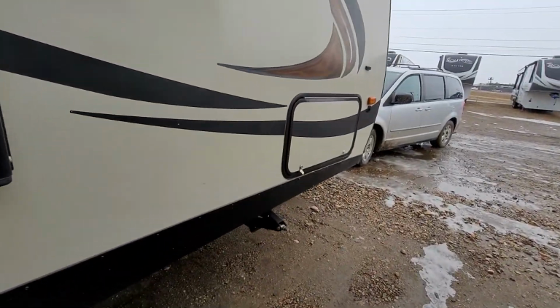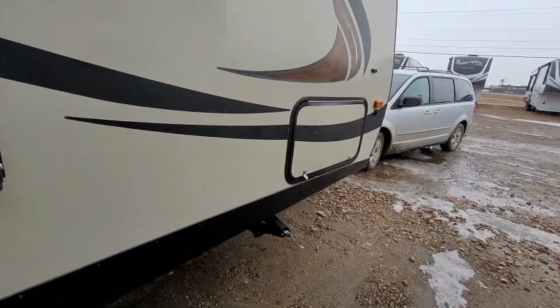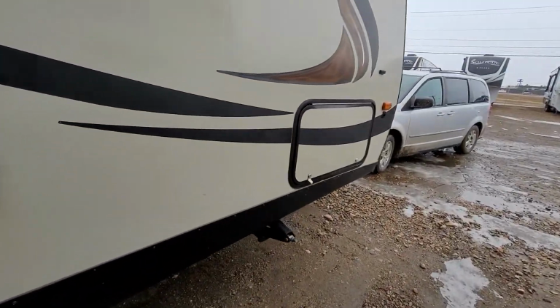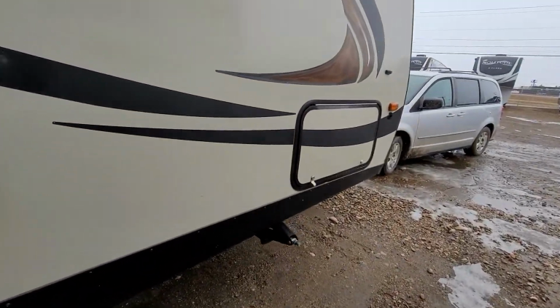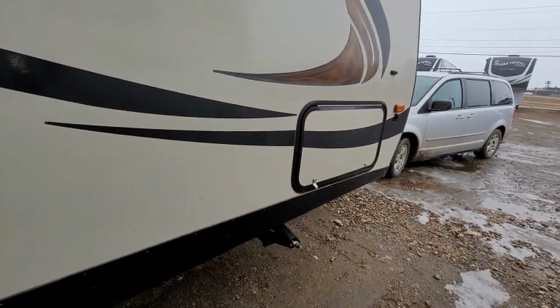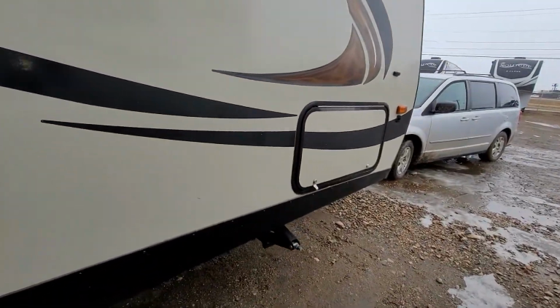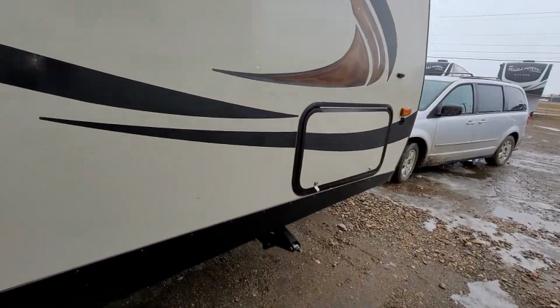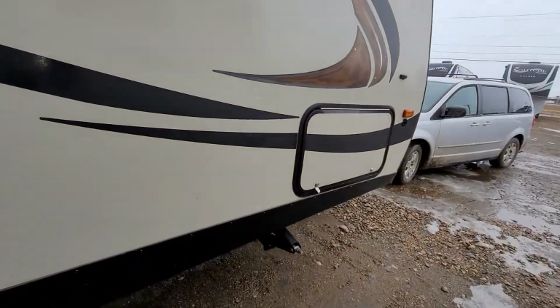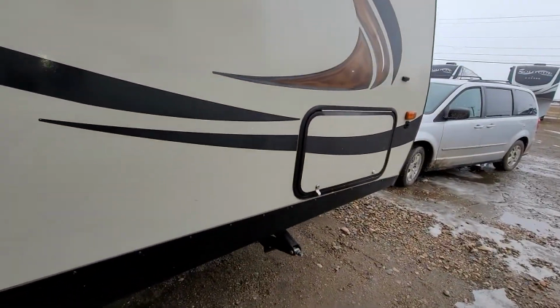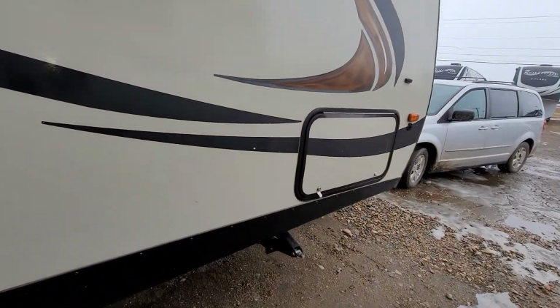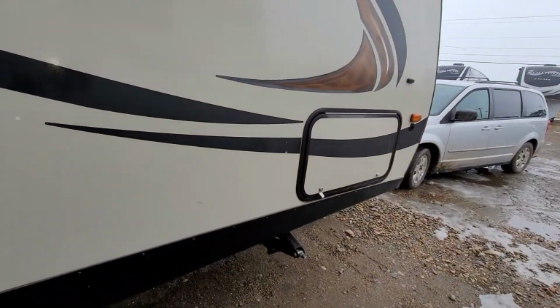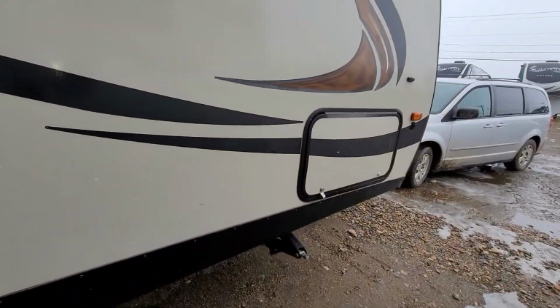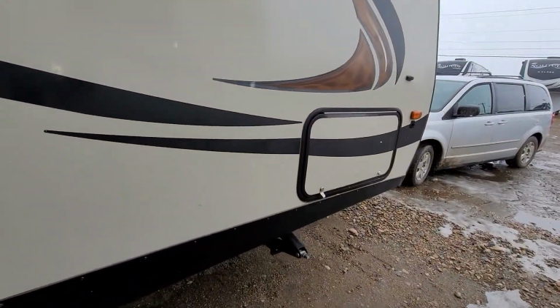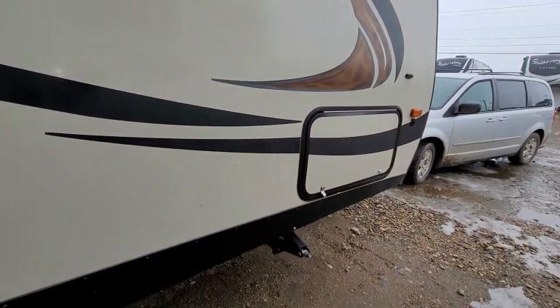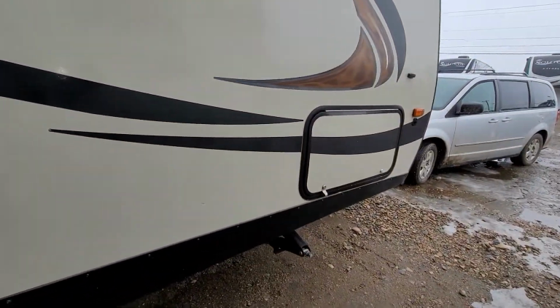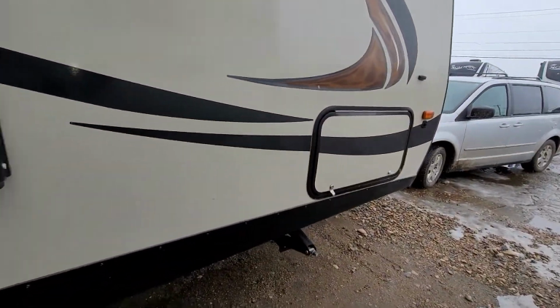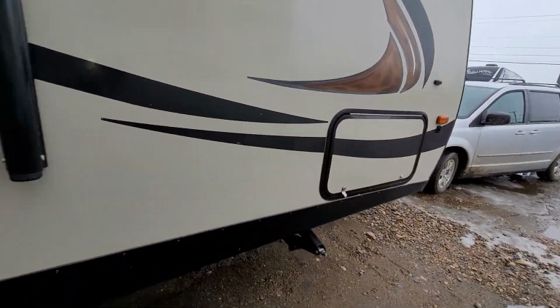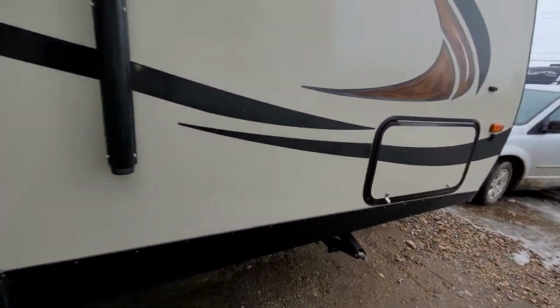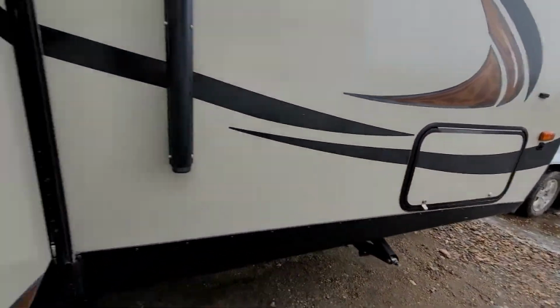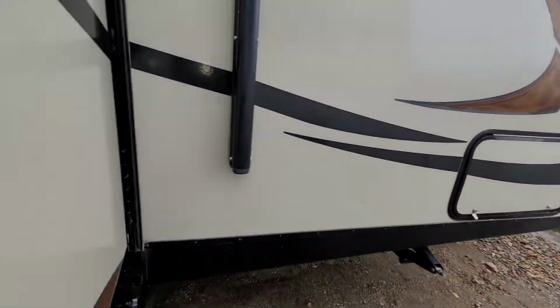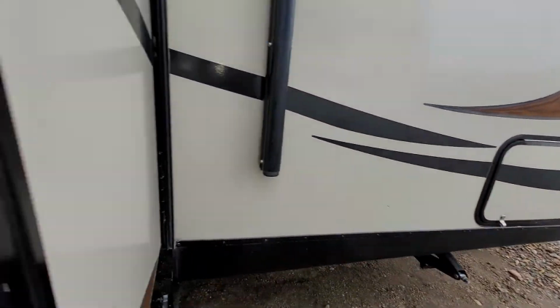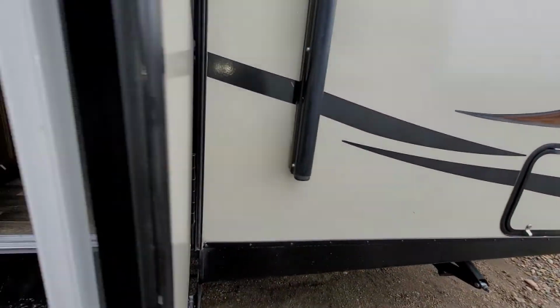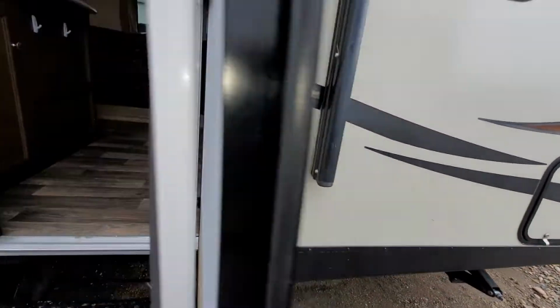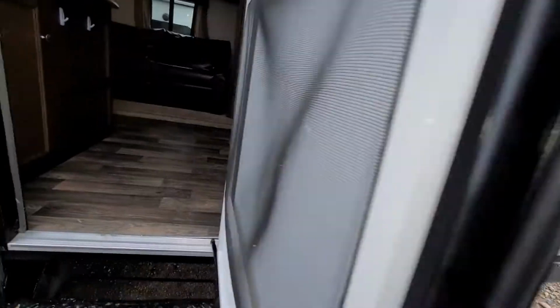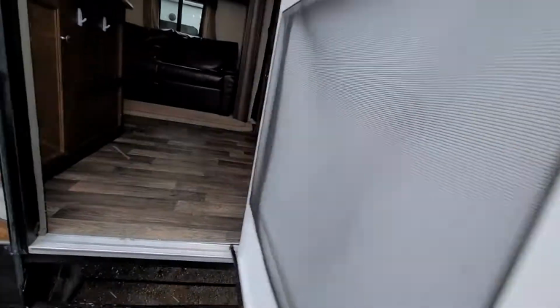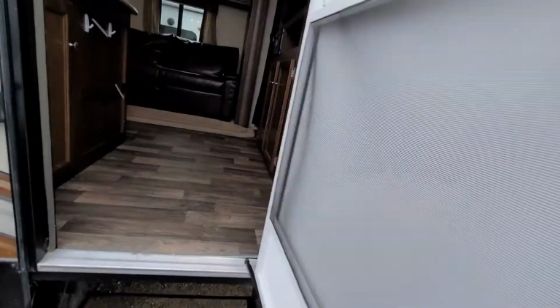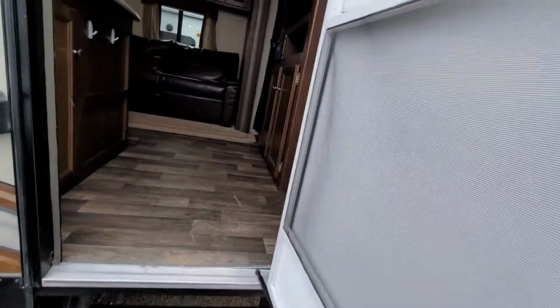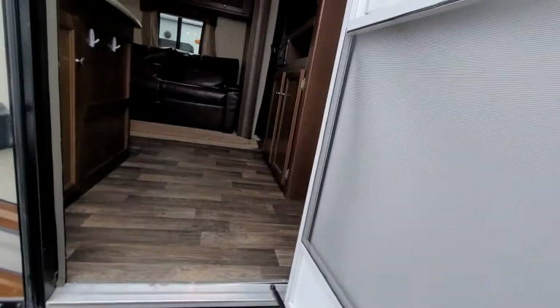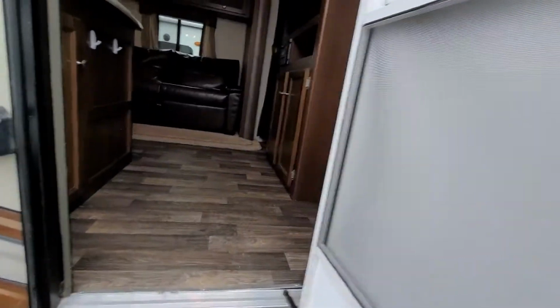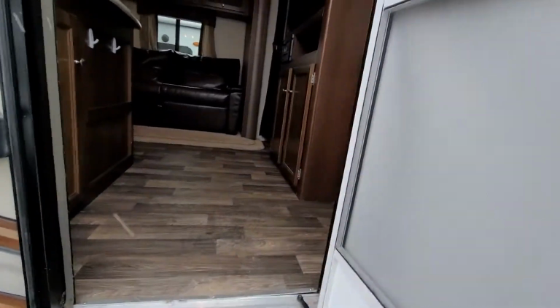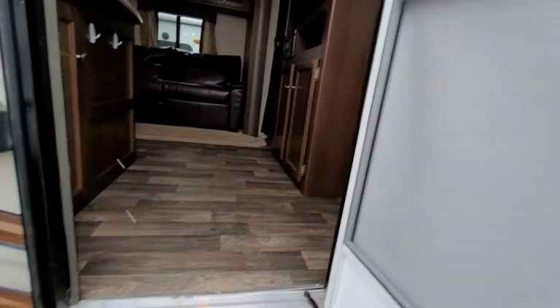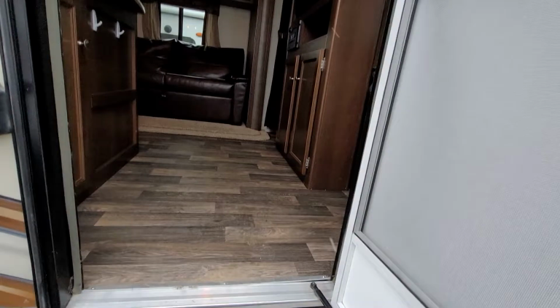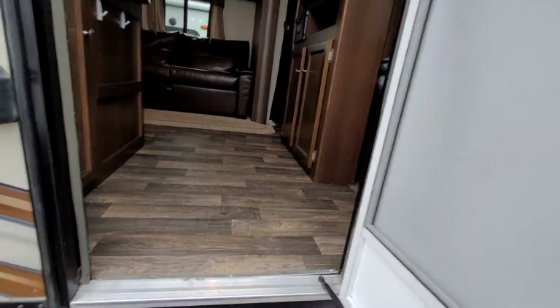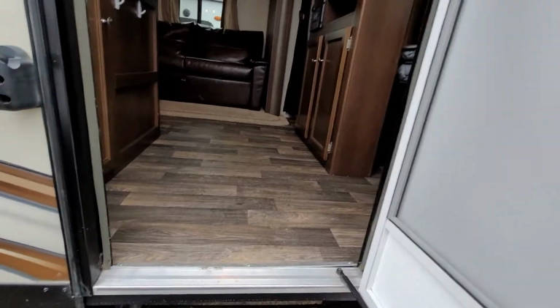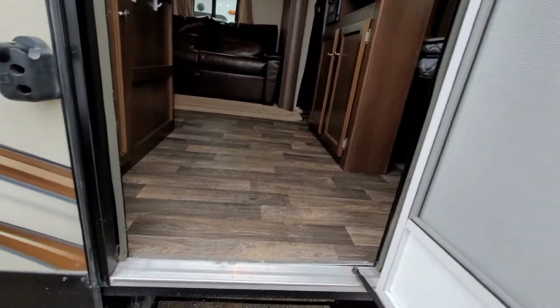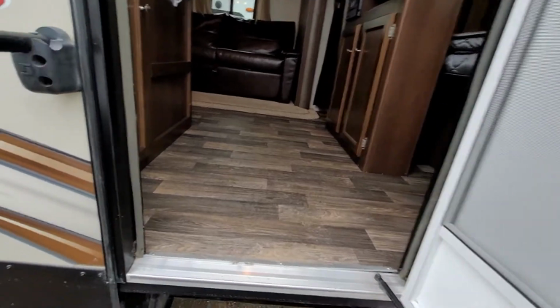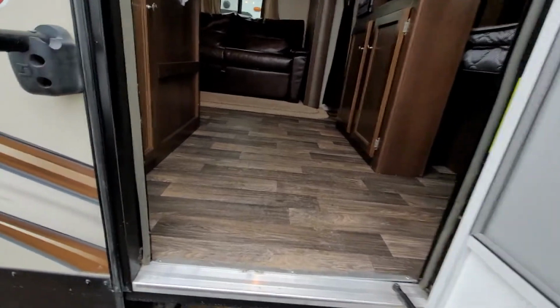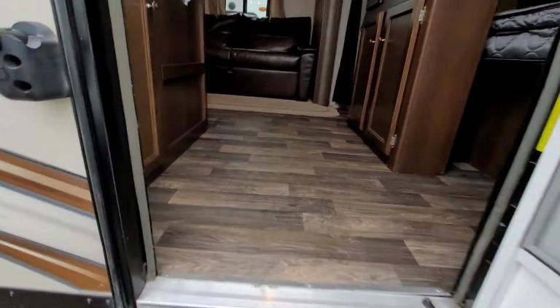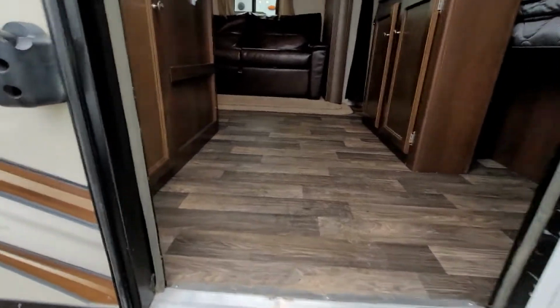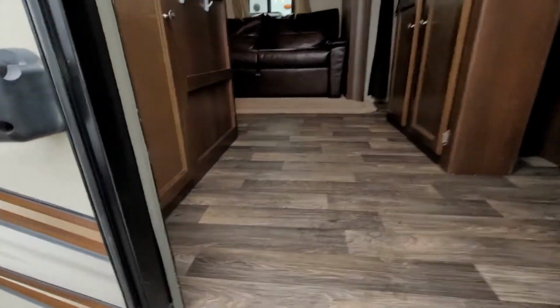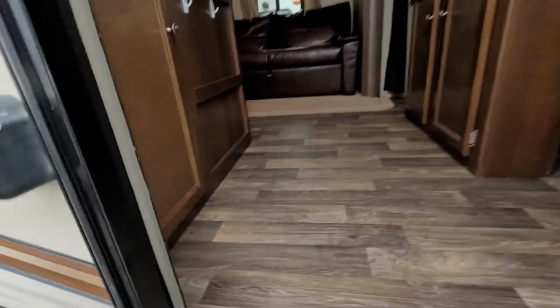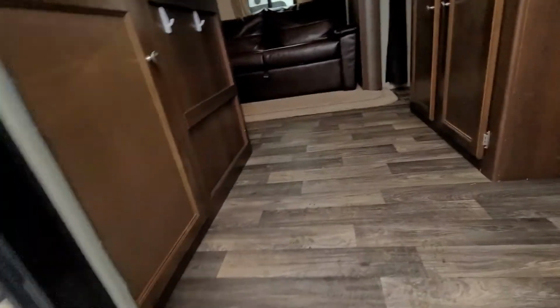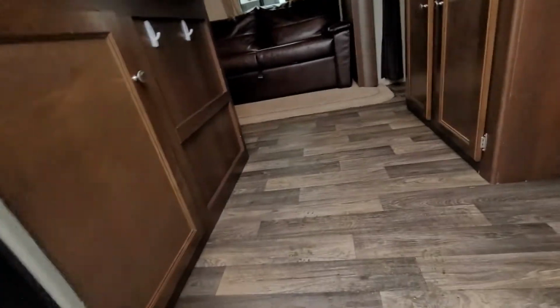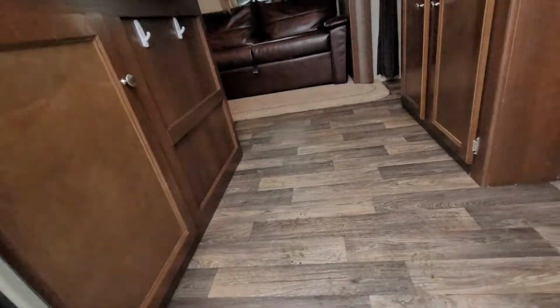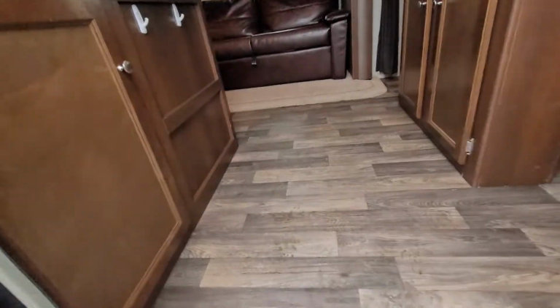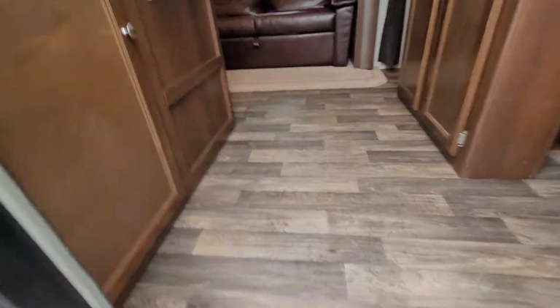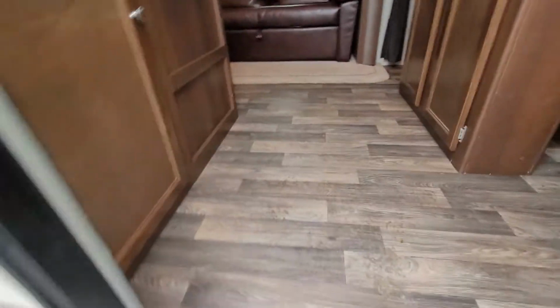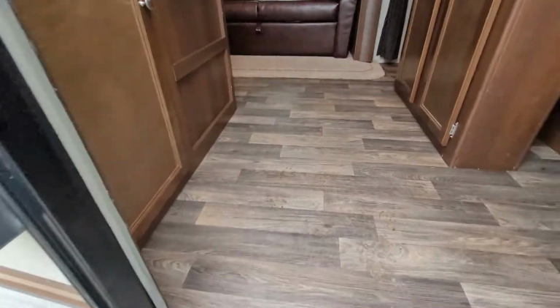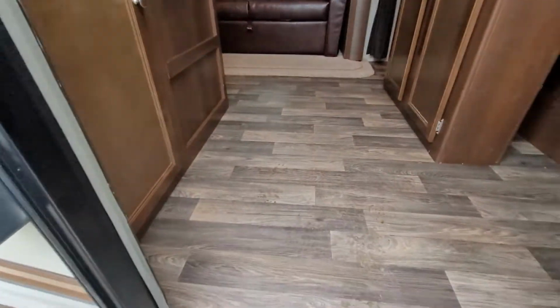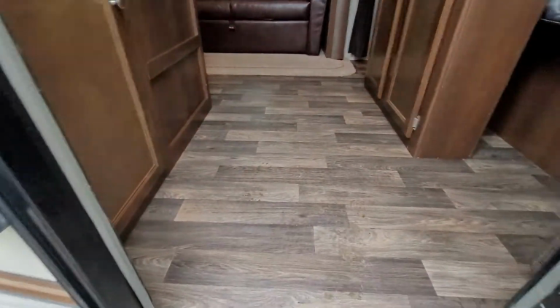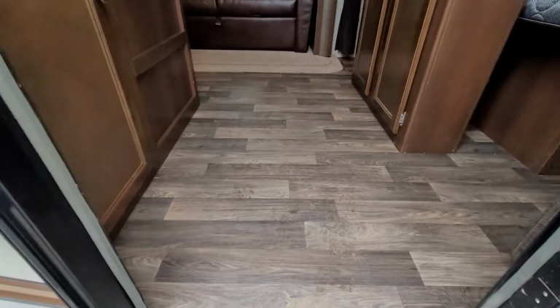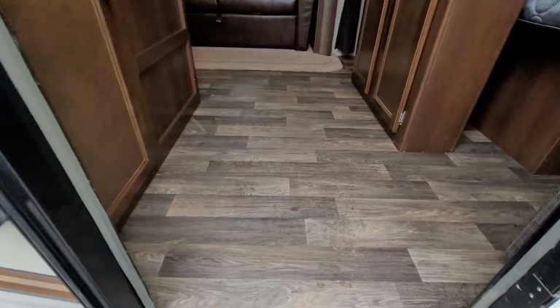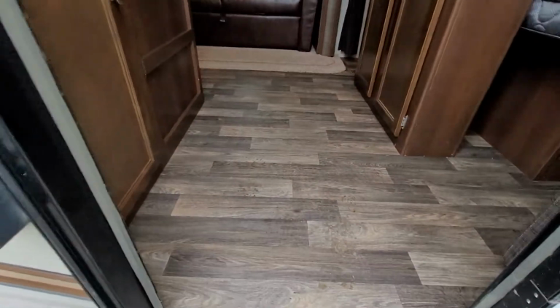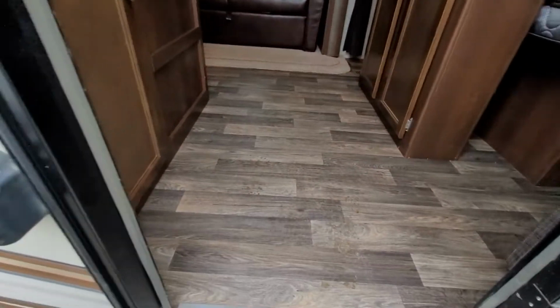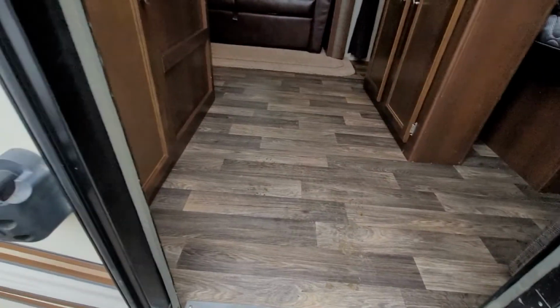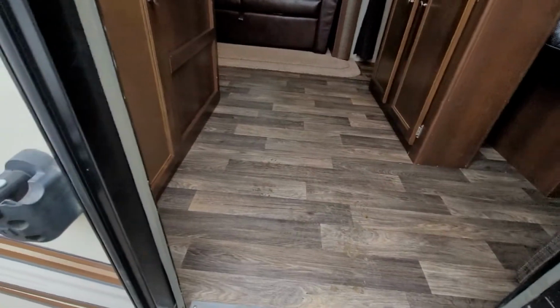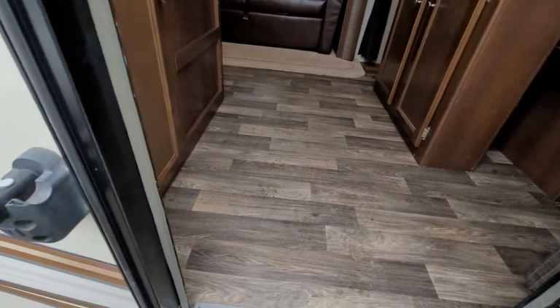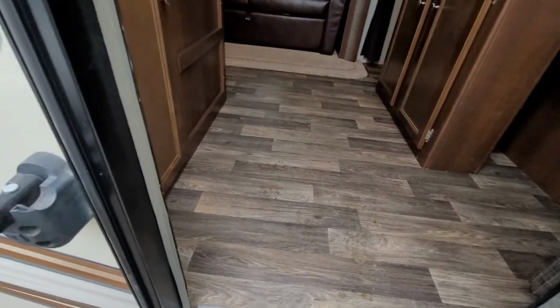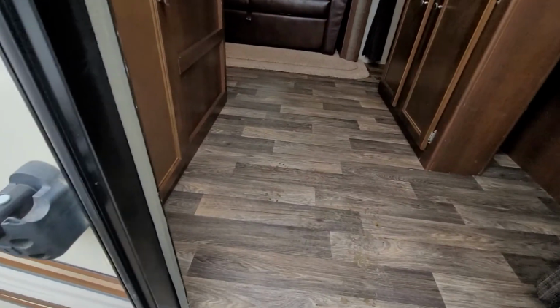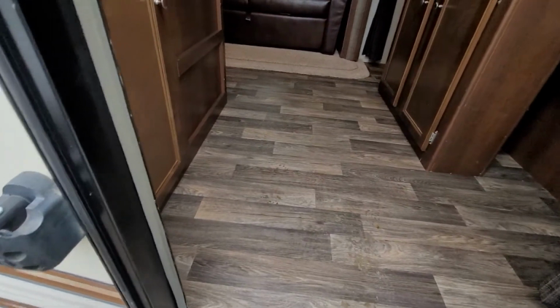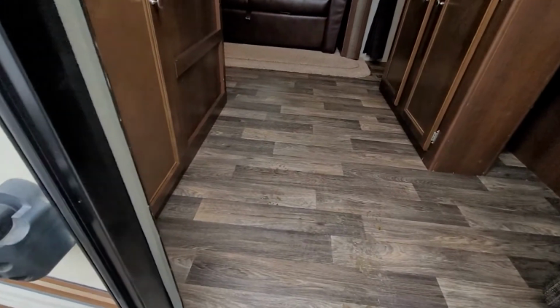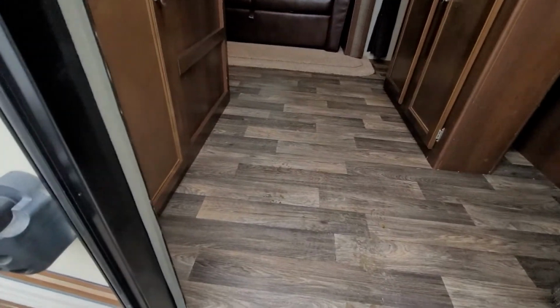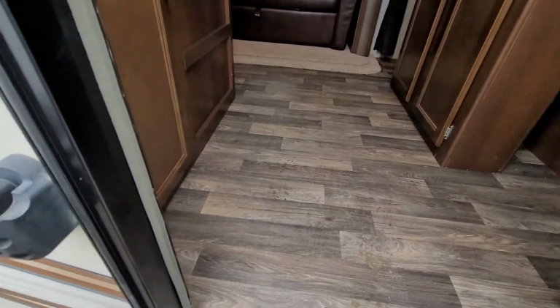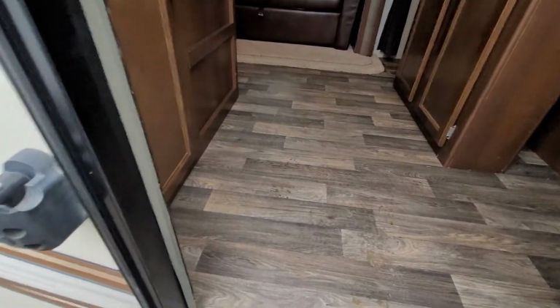And then across the front of the trailer you do have the other side of that pass-through storage, though it's a little bit muddy here.